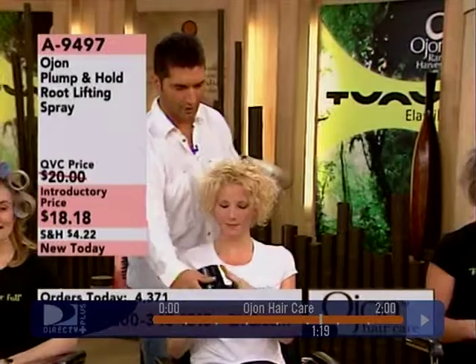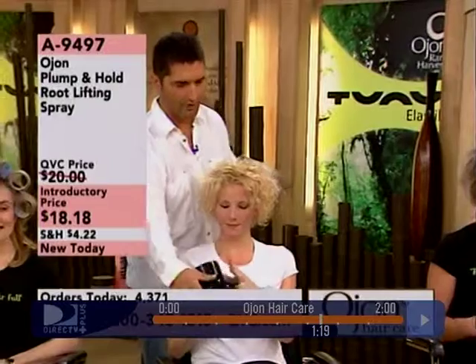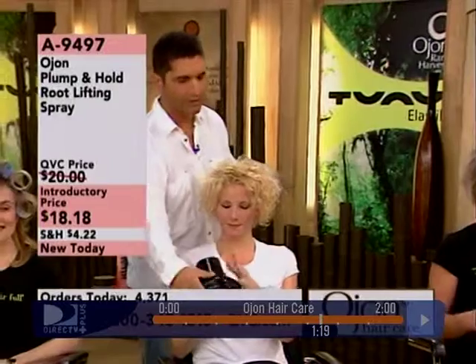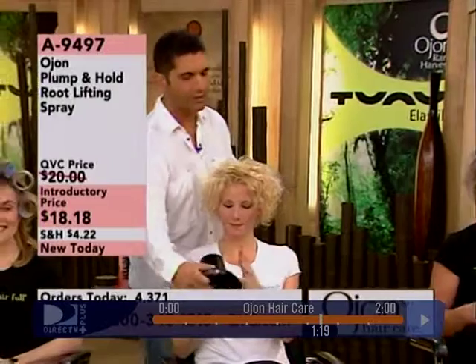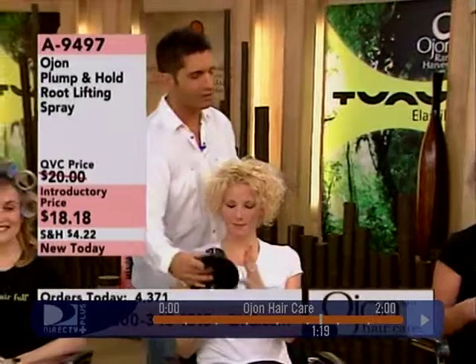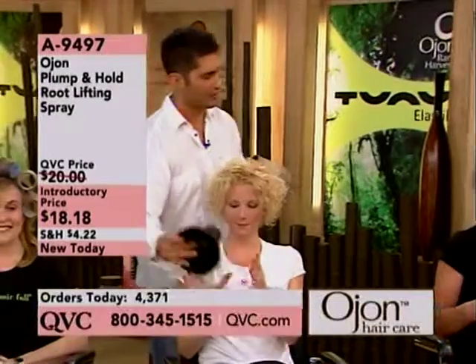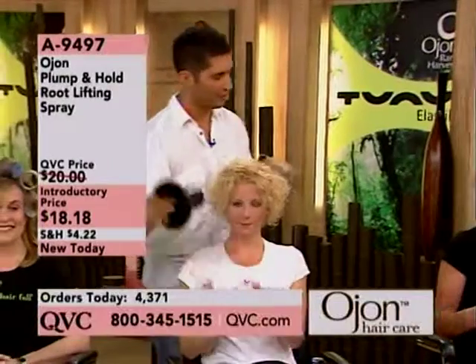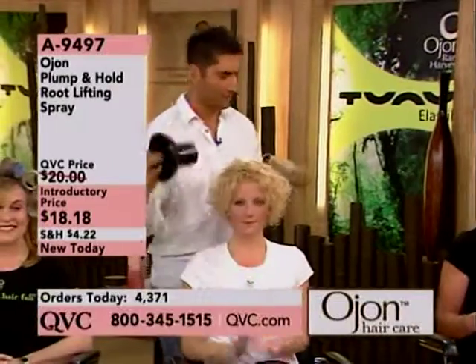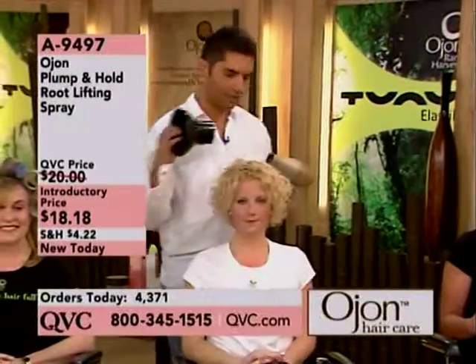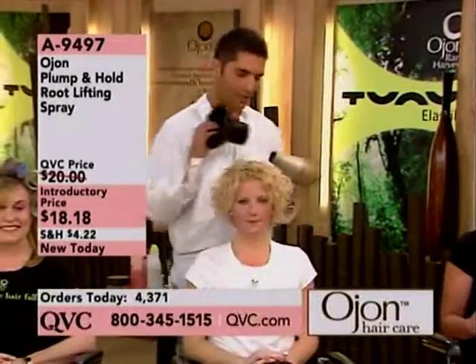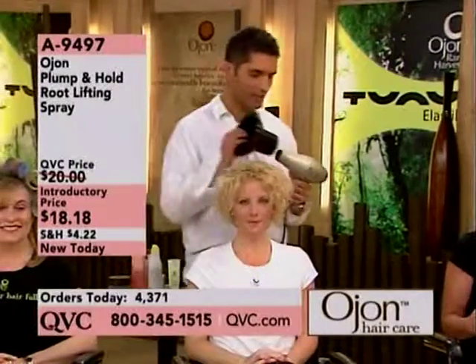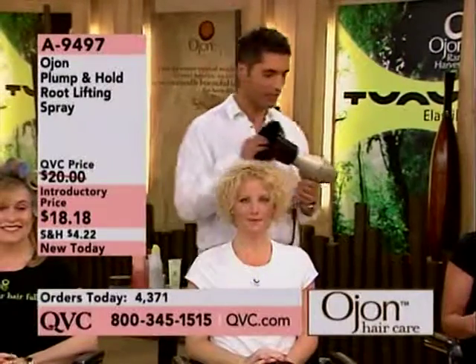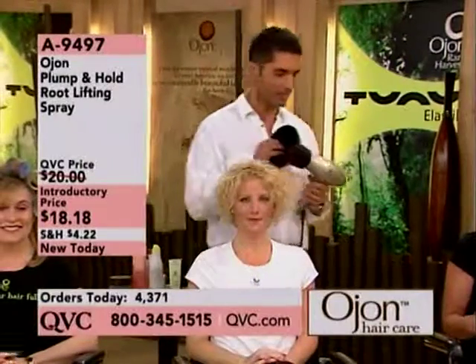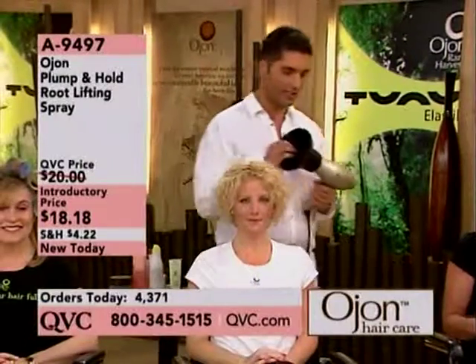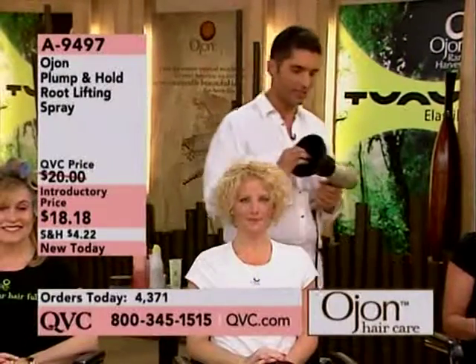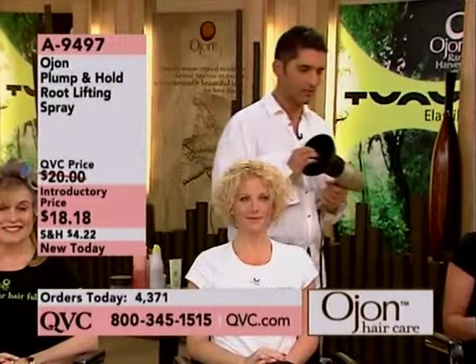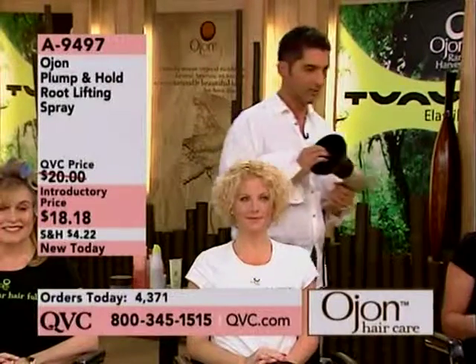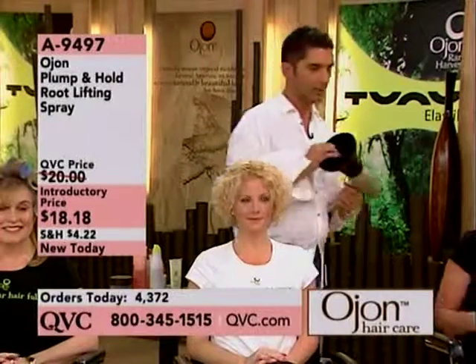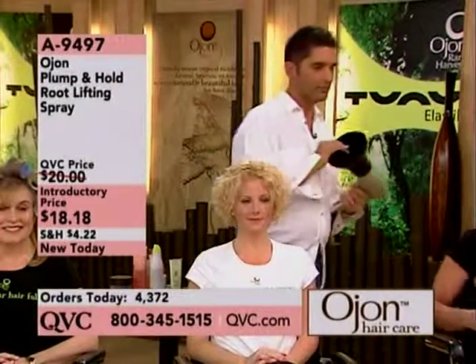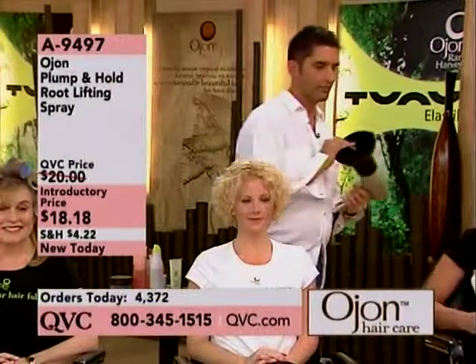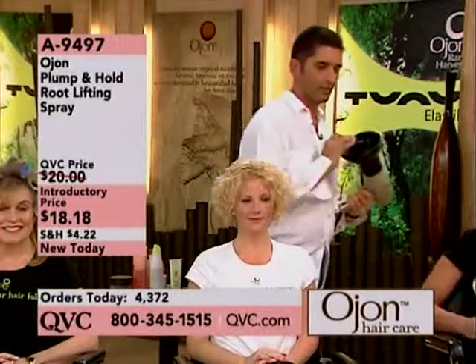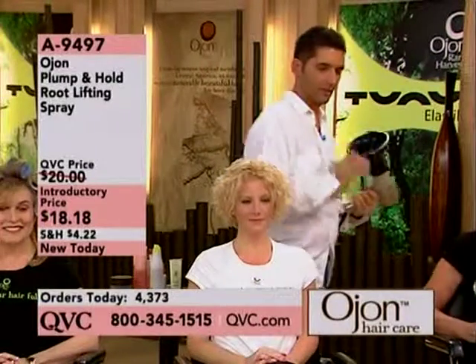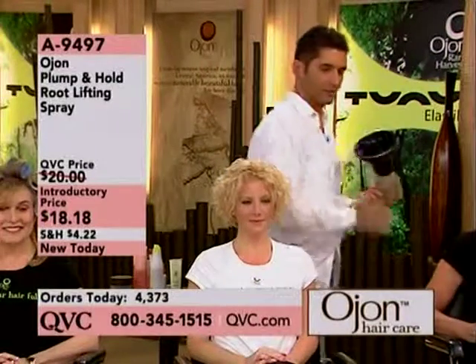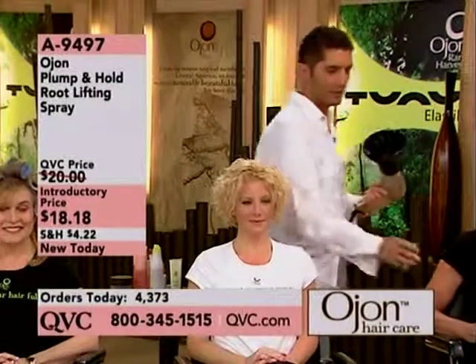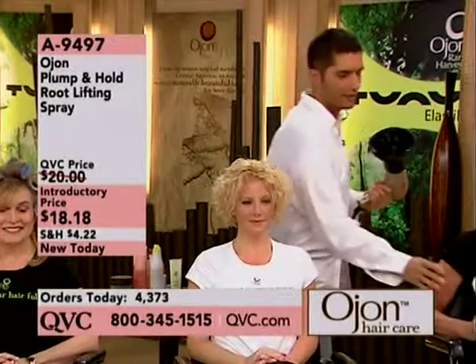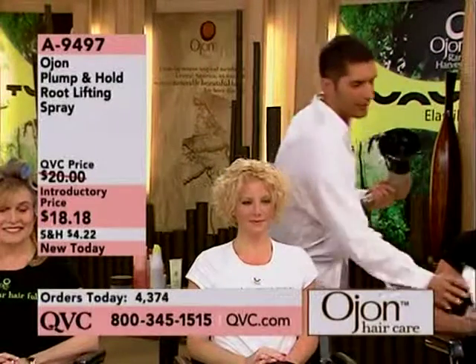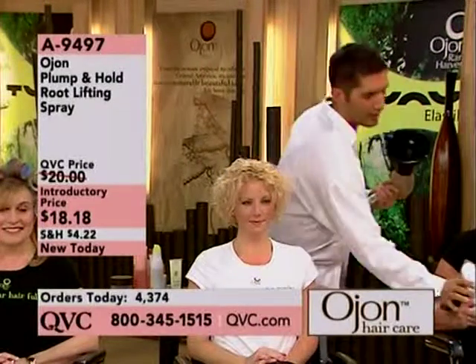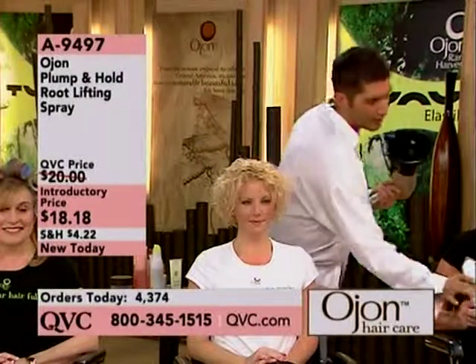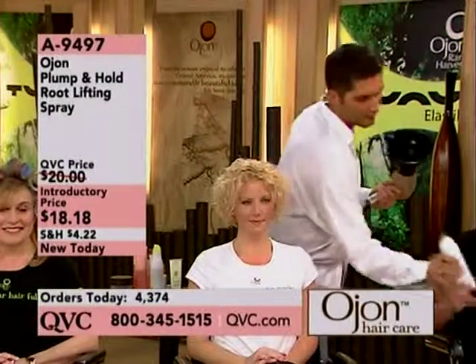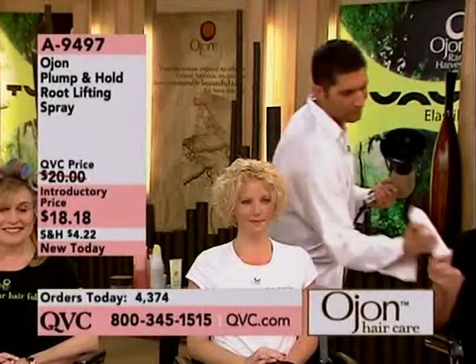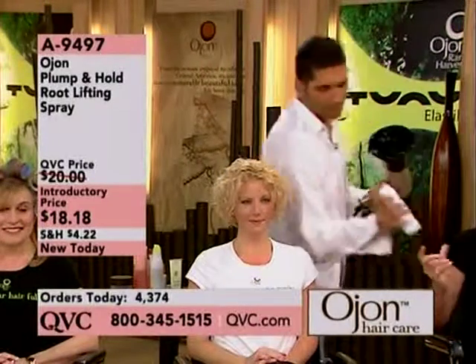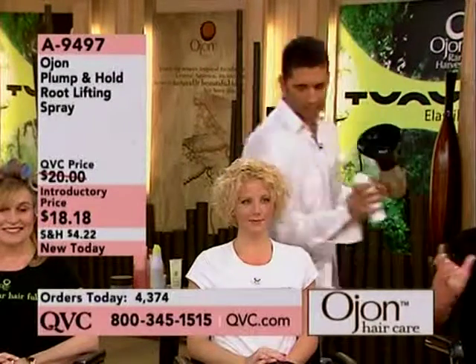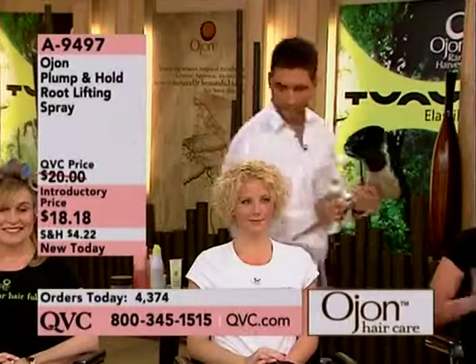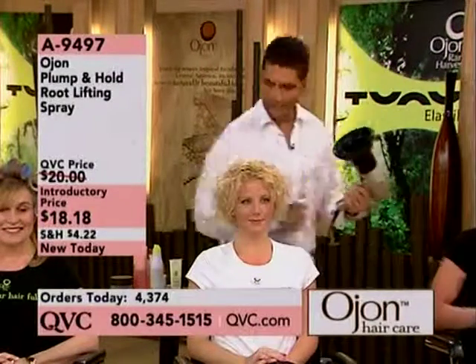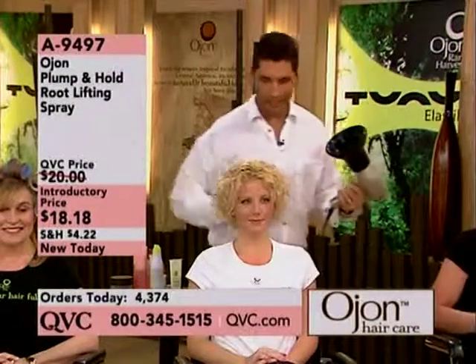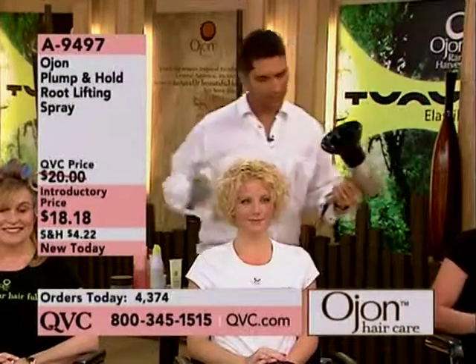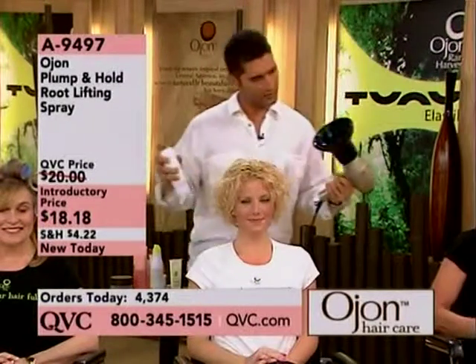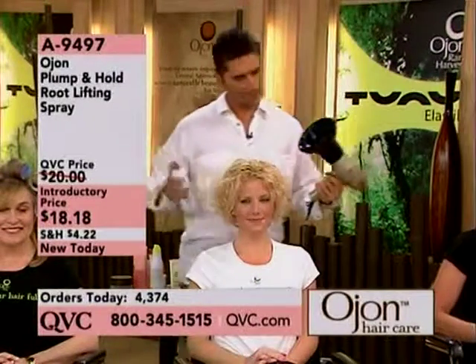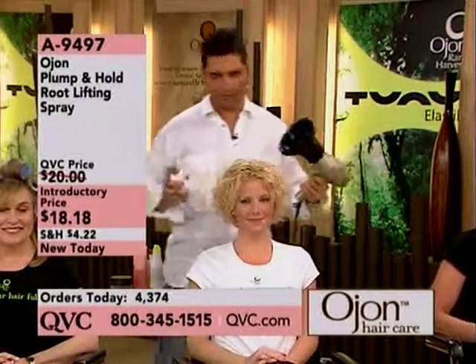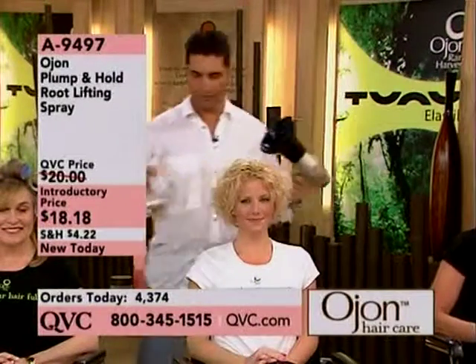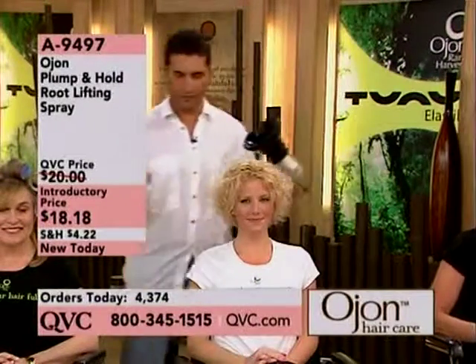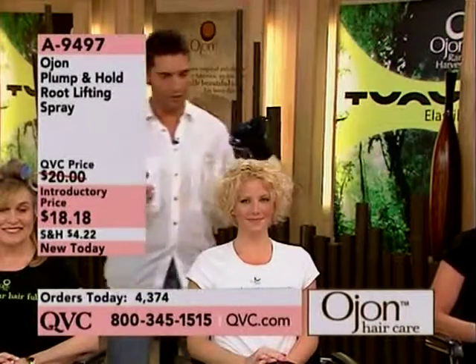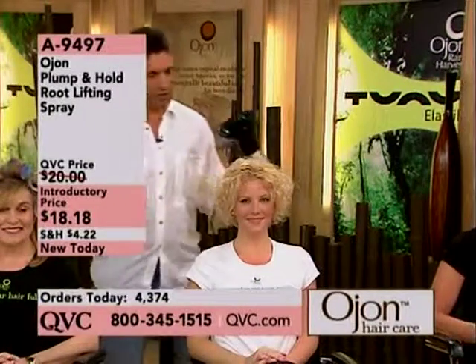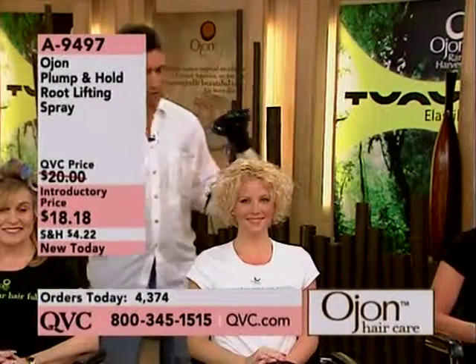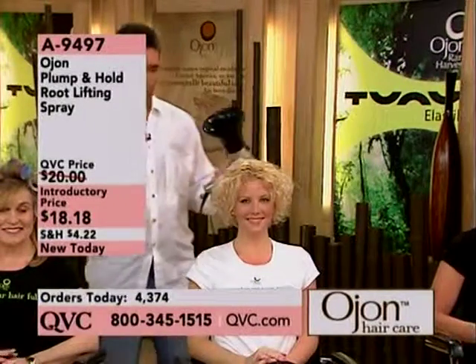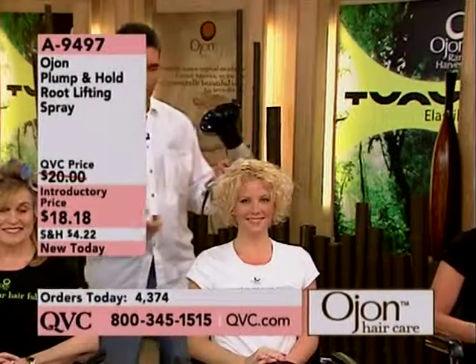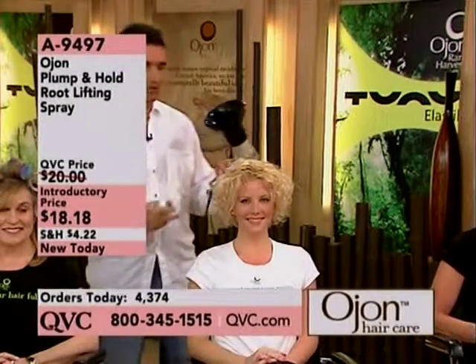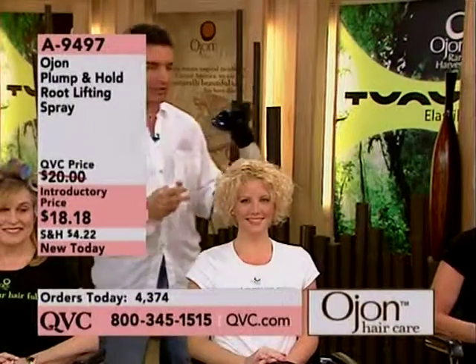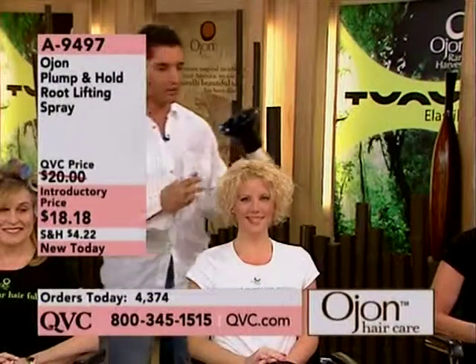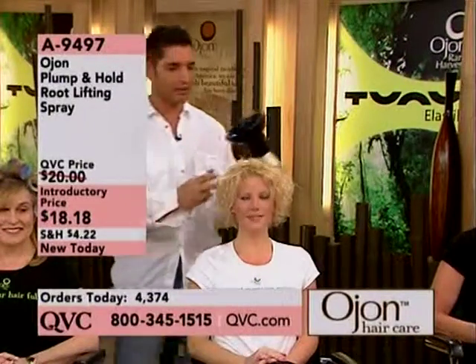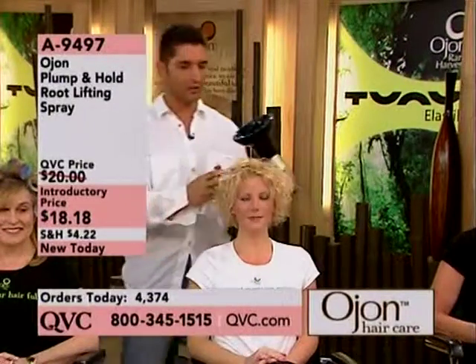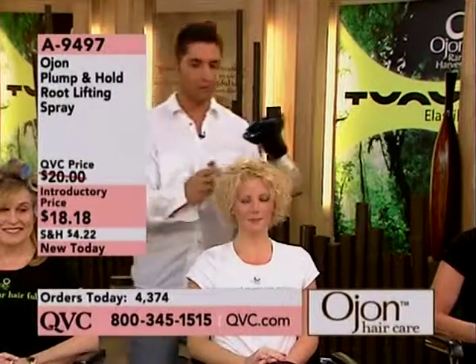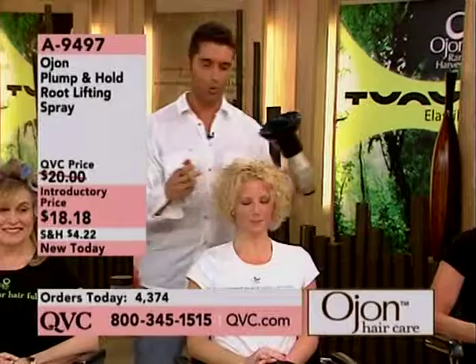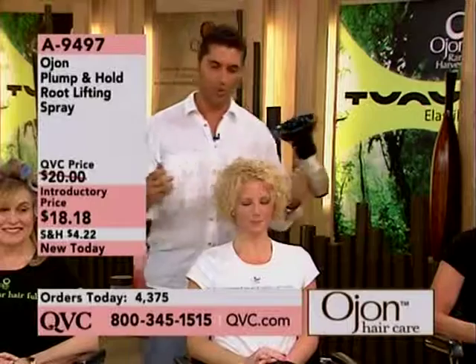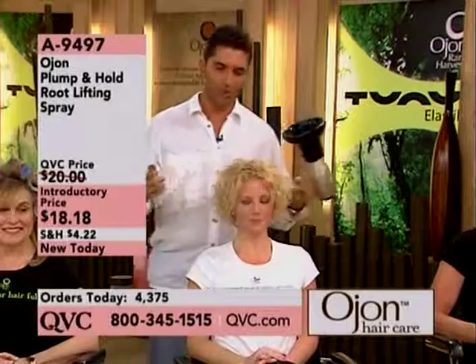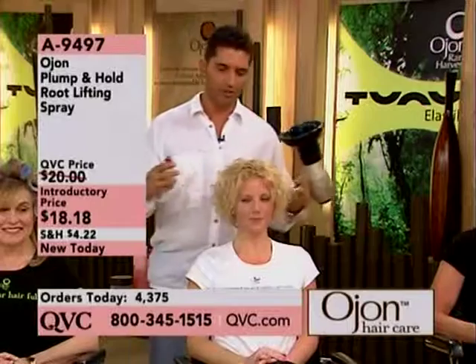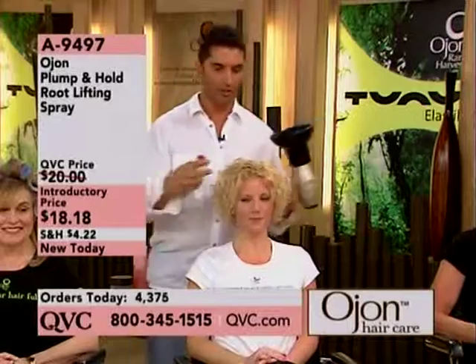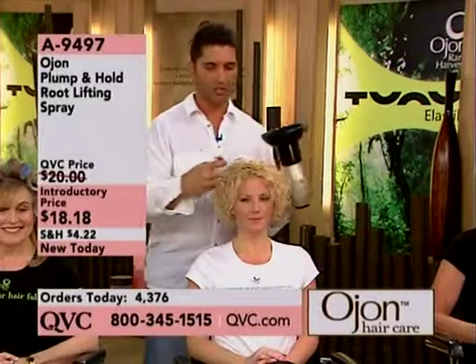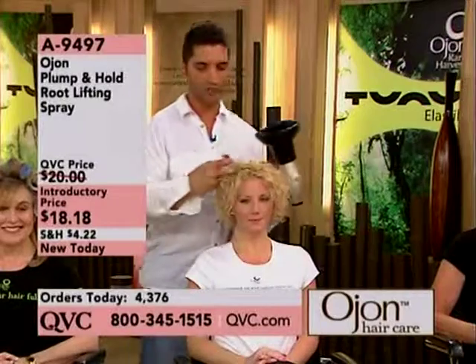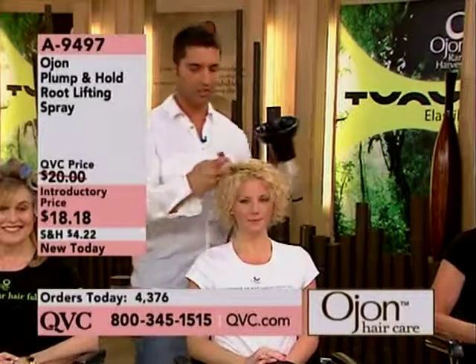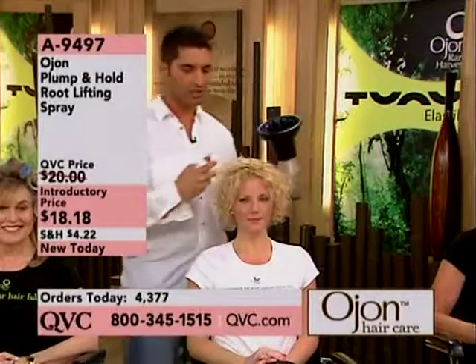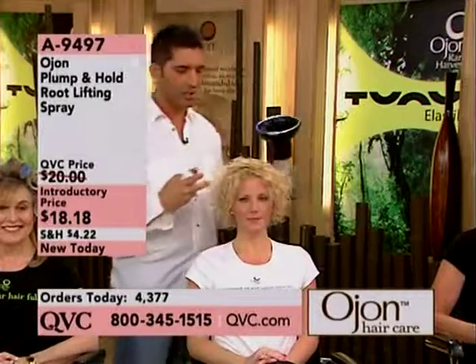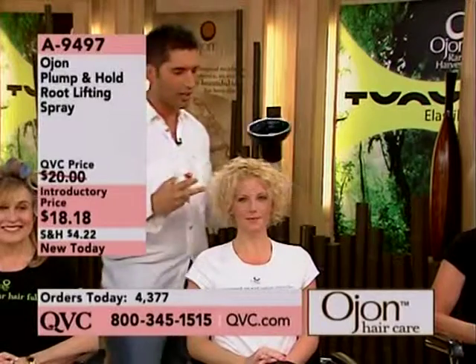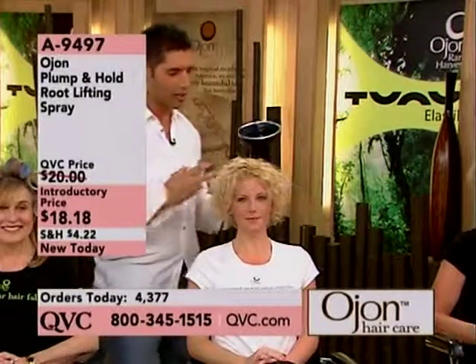Plump and hold — that's what this is all about. Are you gonna do some diffusing here? Yeah, even diffusing with curly hair in the mornings. You don't have much time,